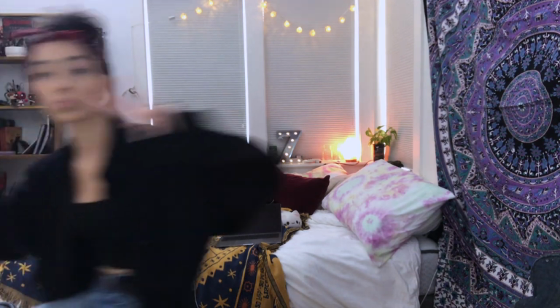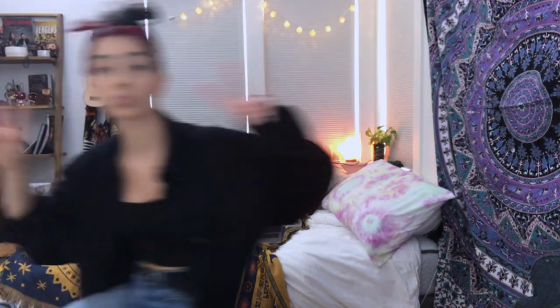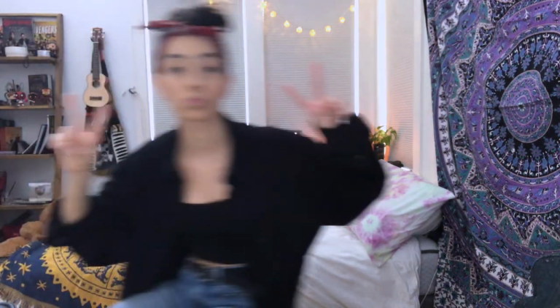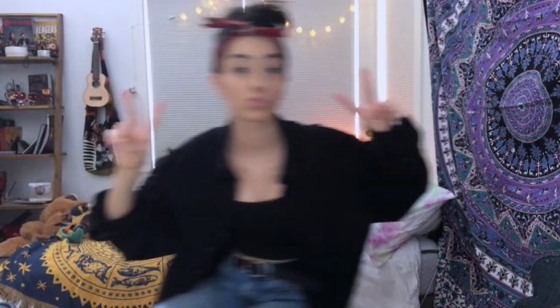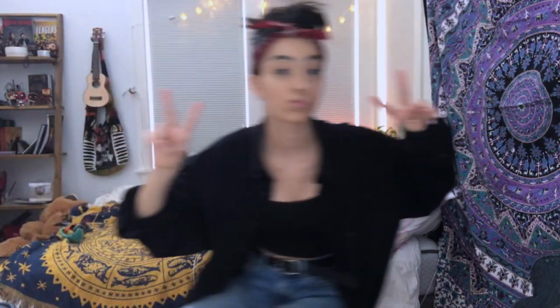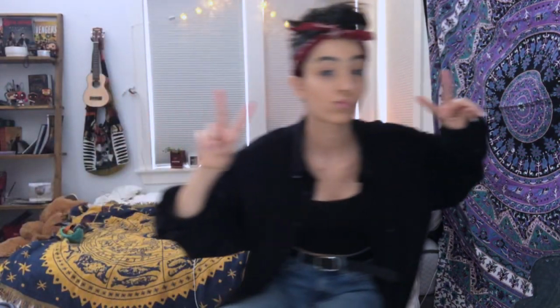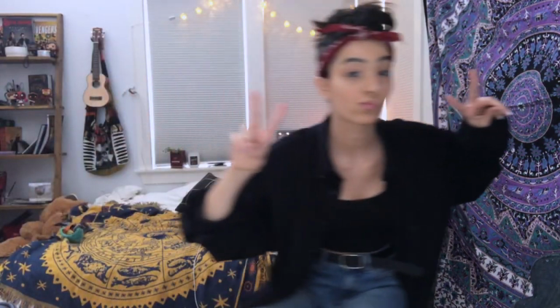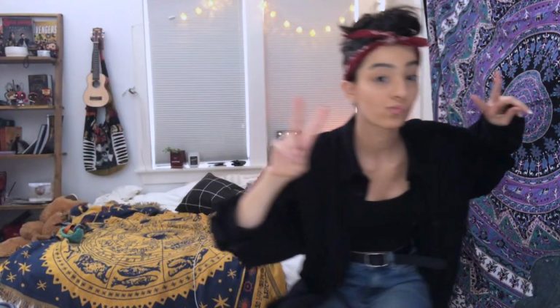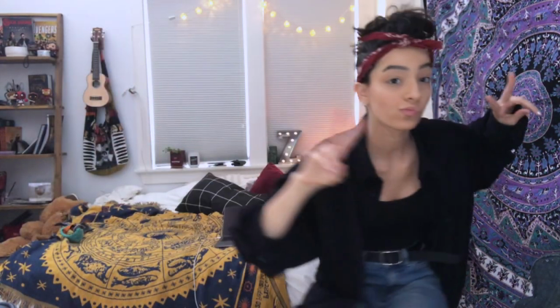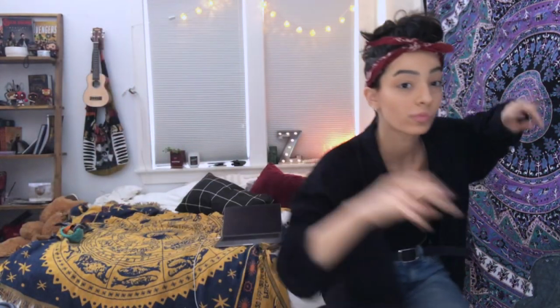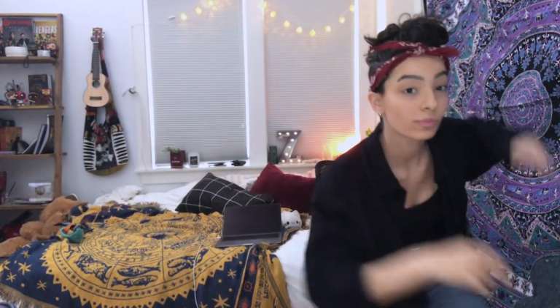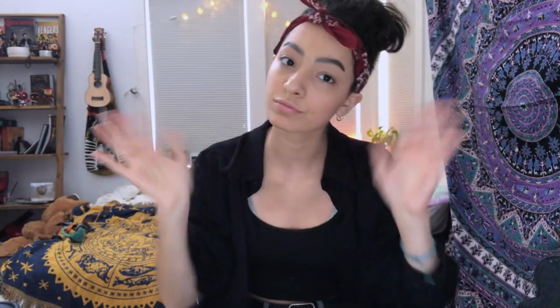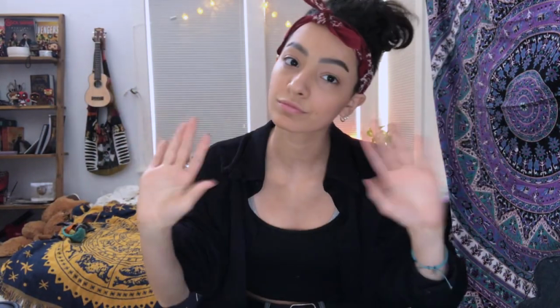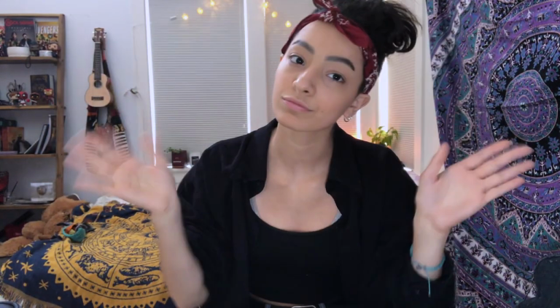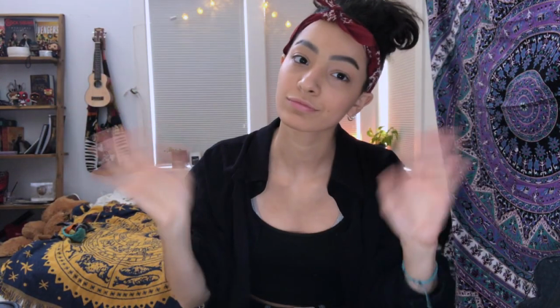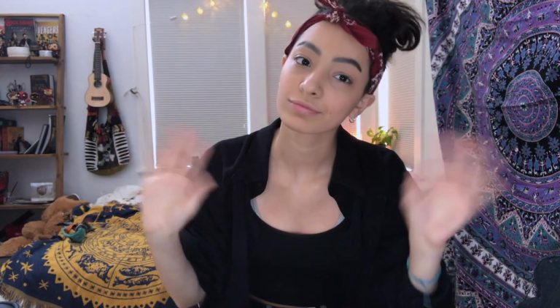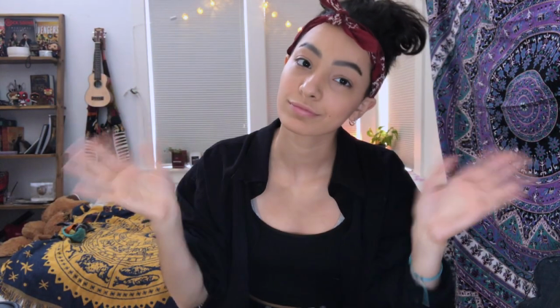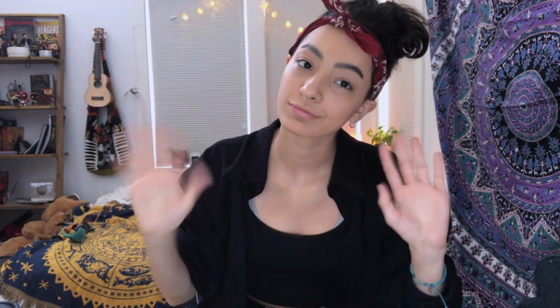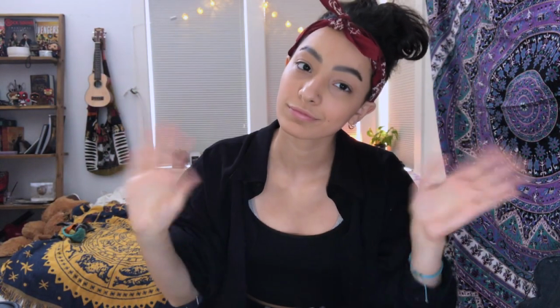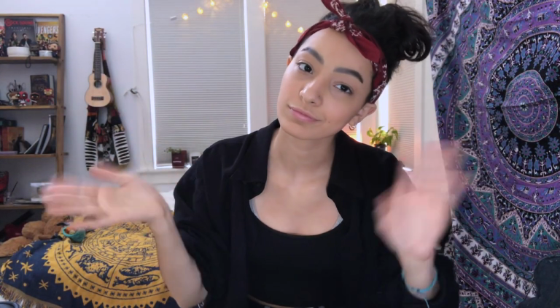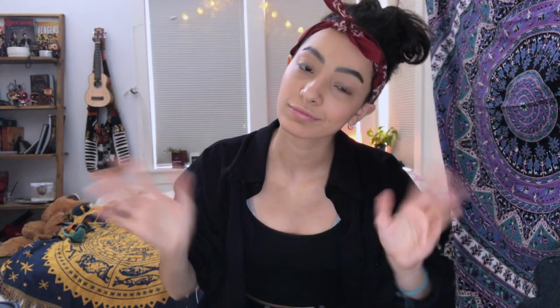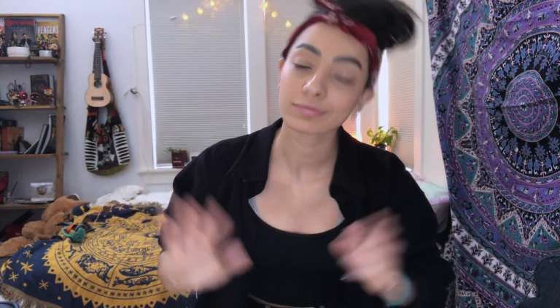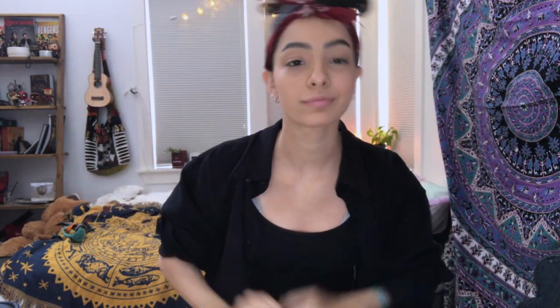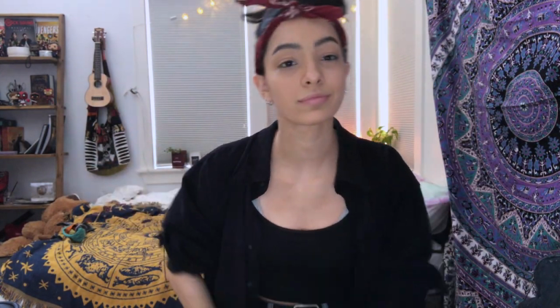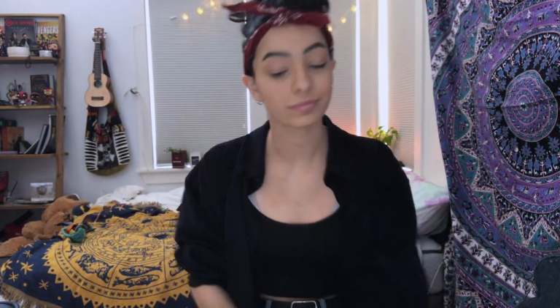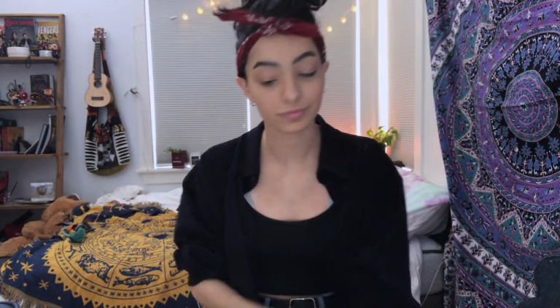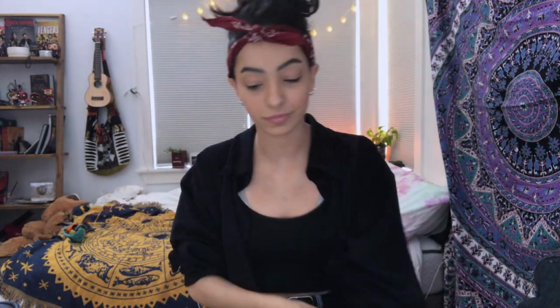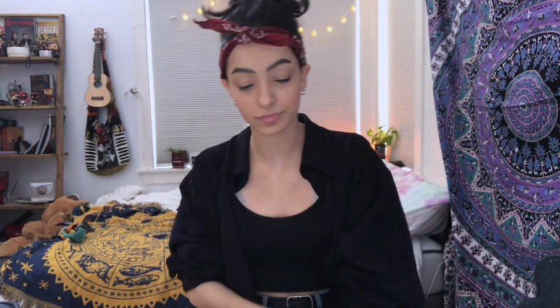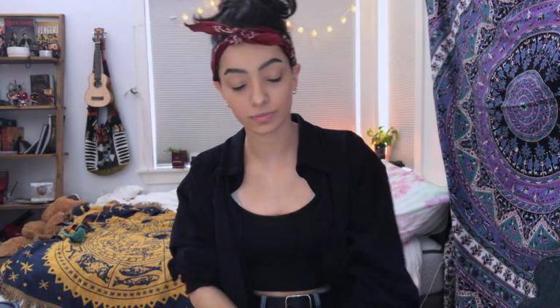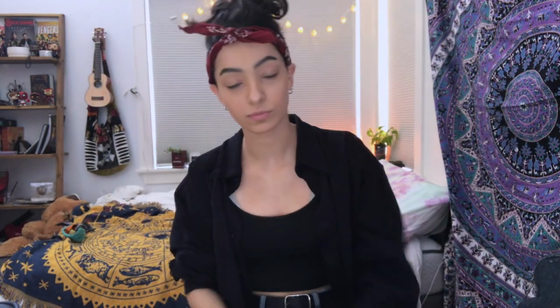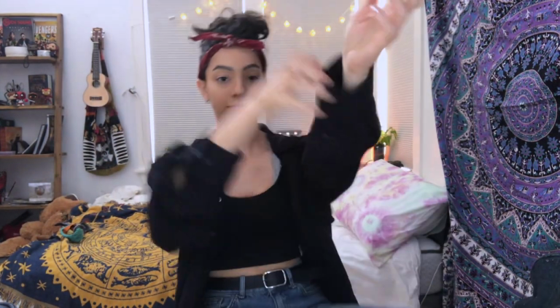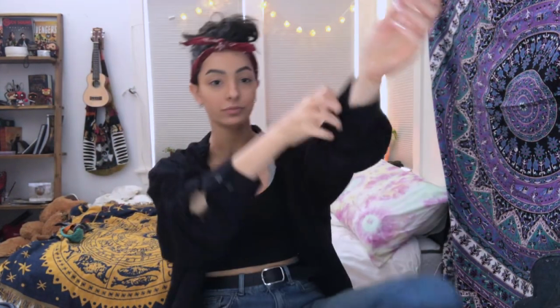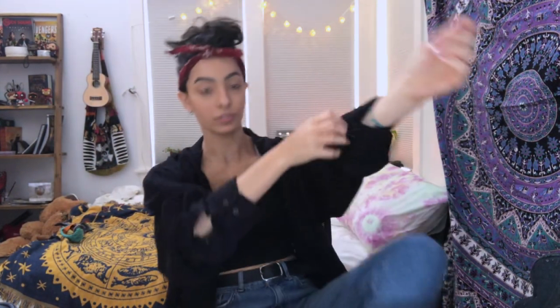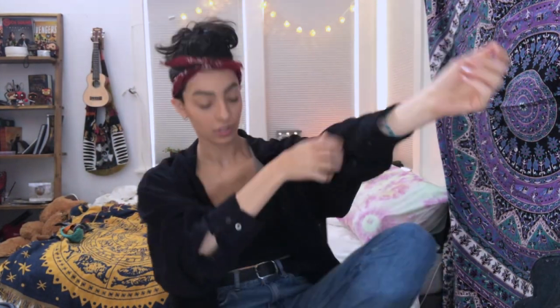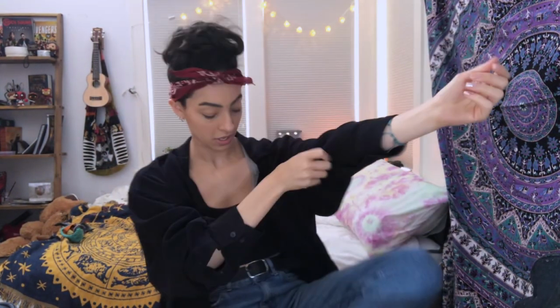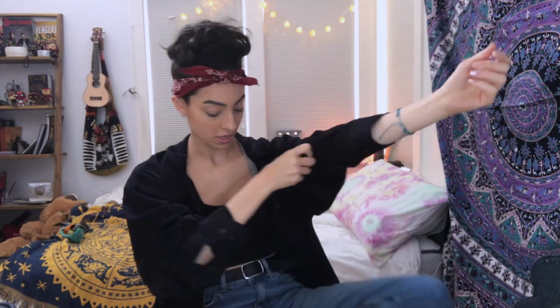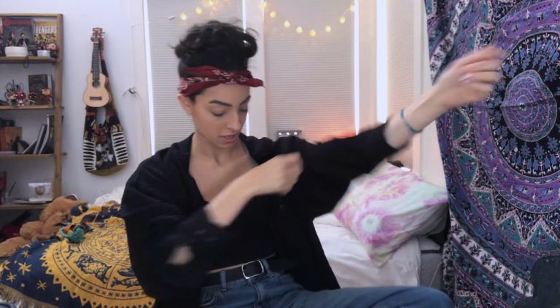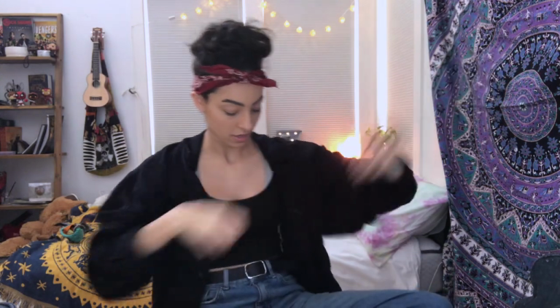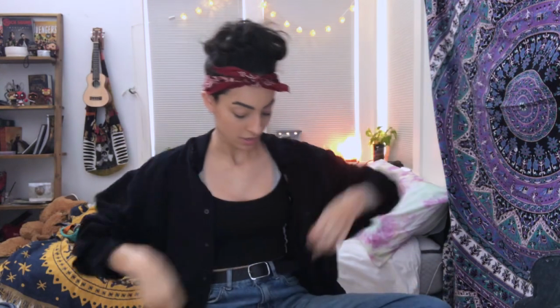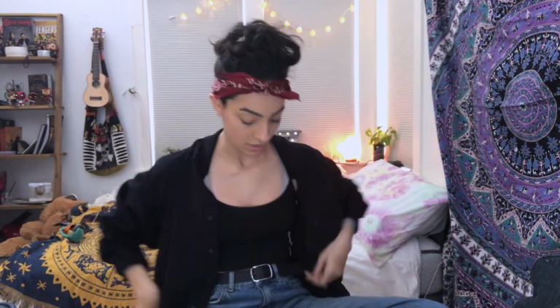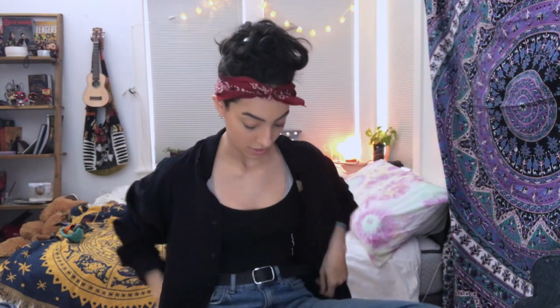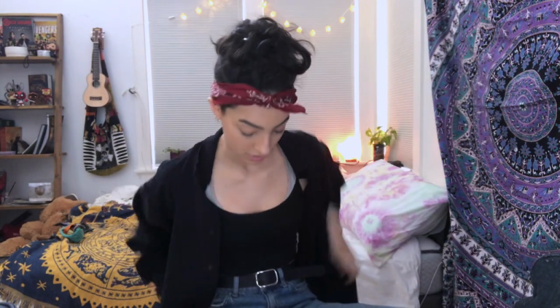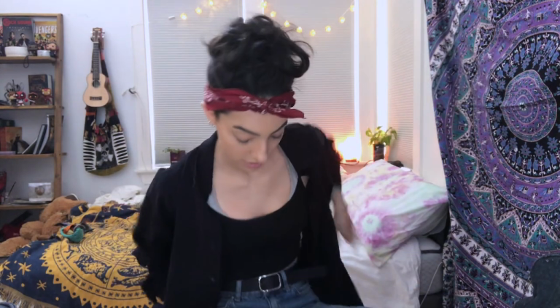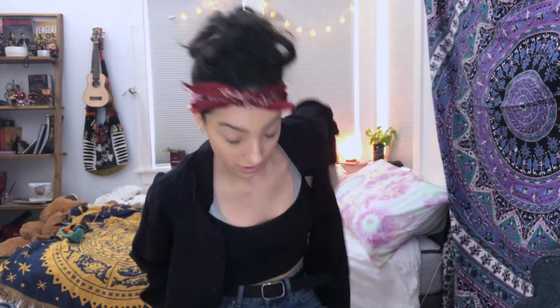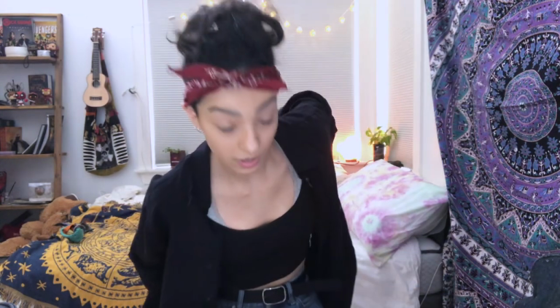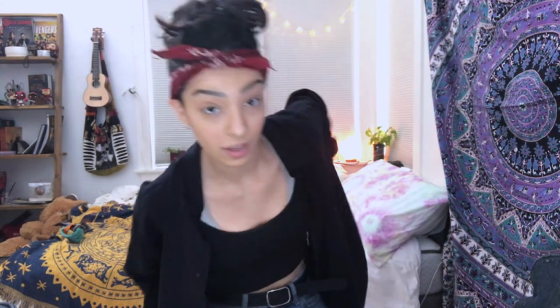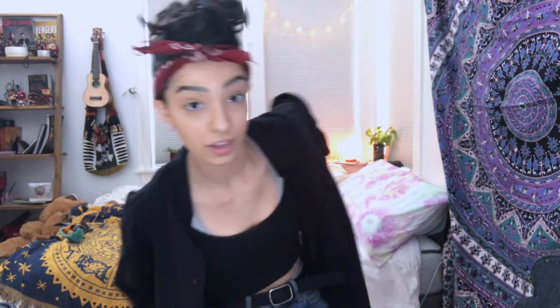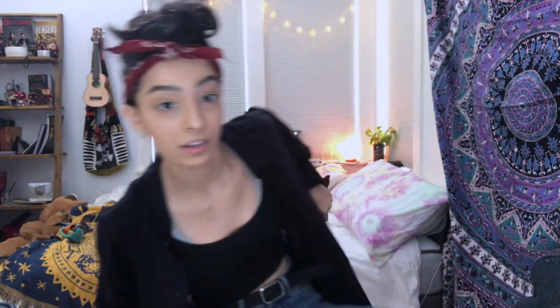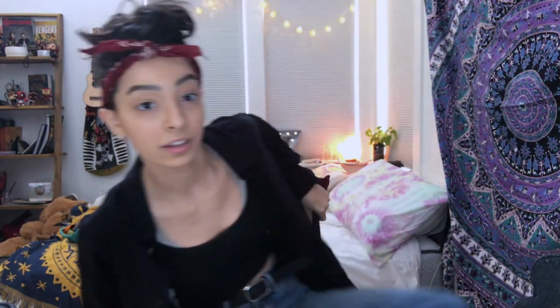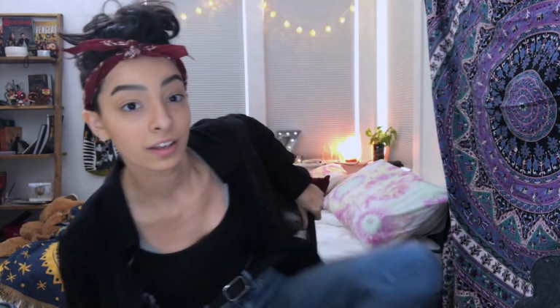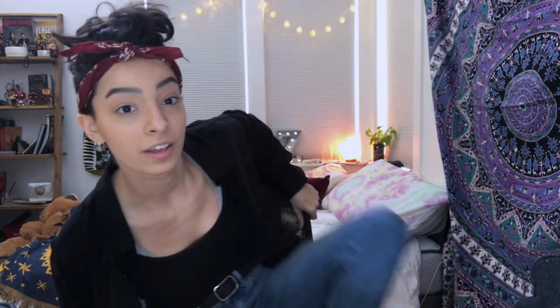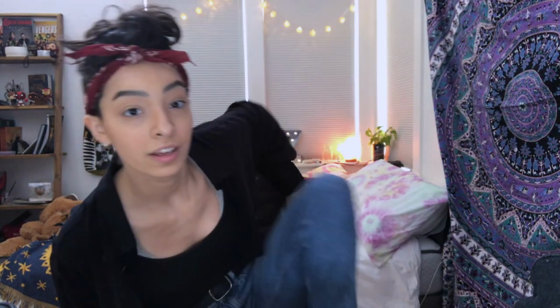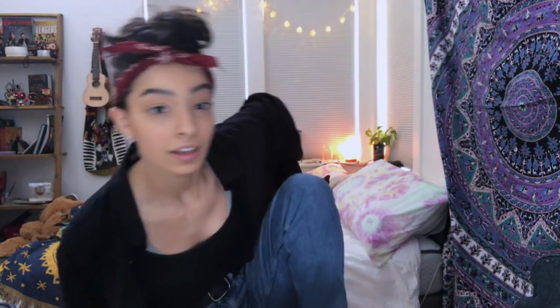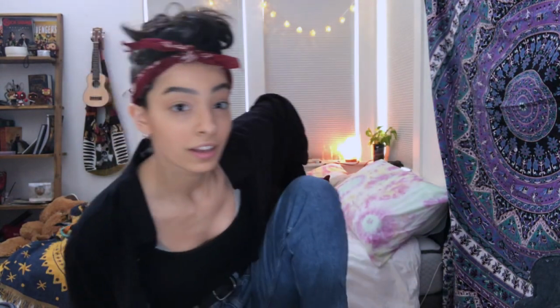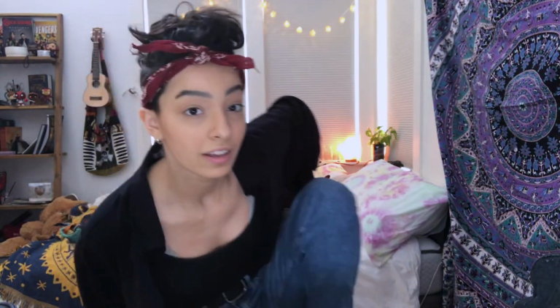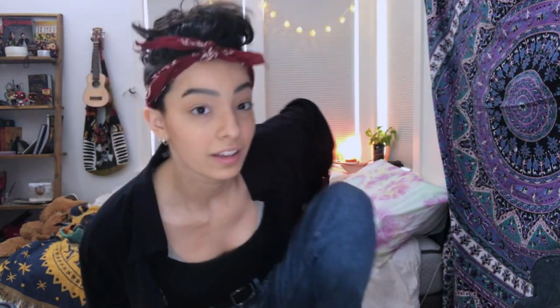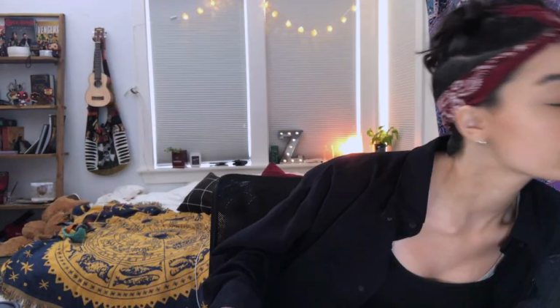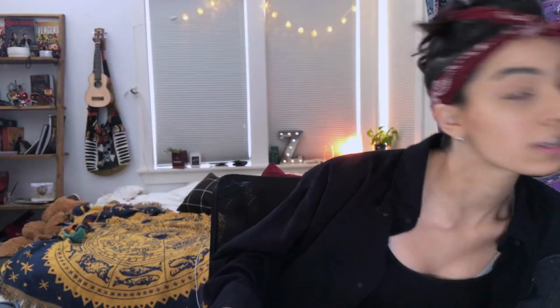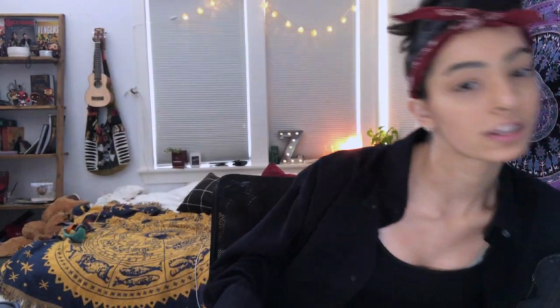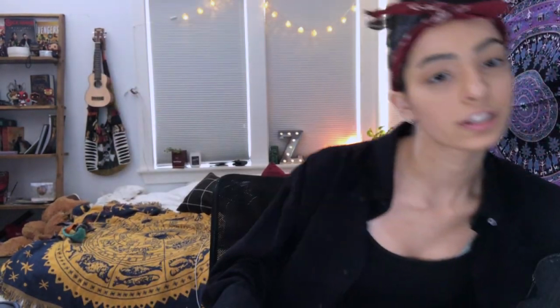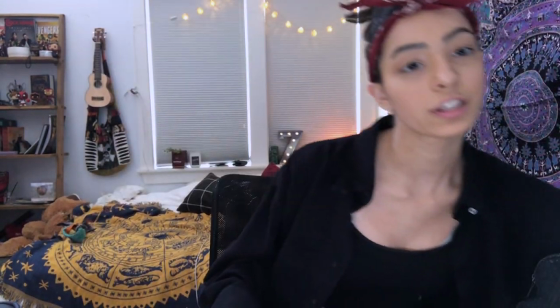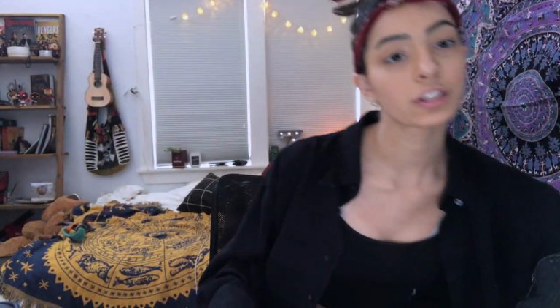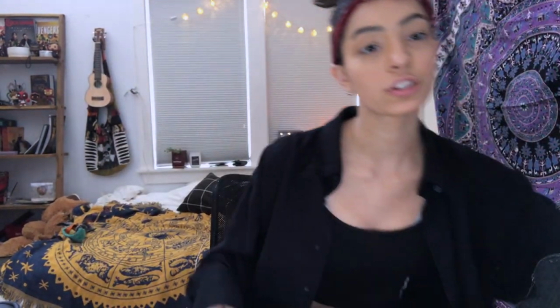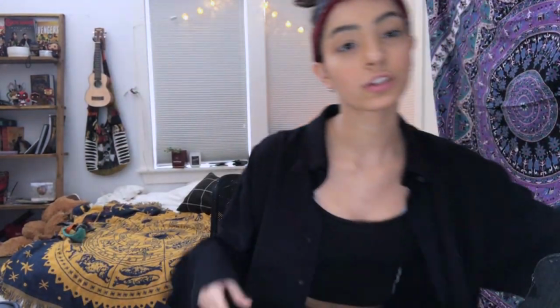I've been doing this makeup look for almost a year now and it has evolved and changed a lot, but I'm going to show you the most current way that I do it.